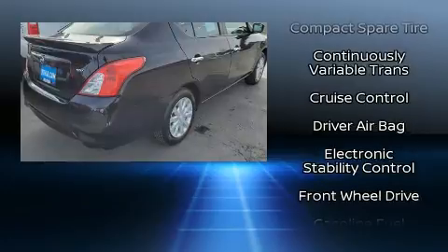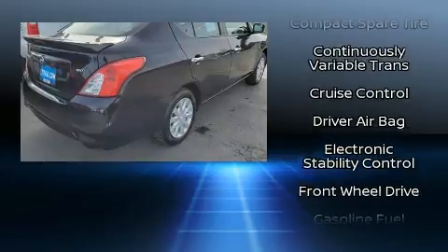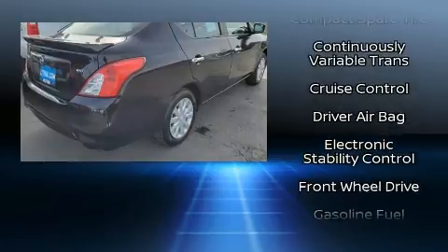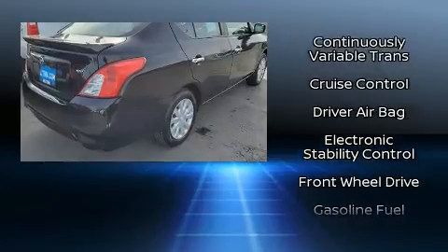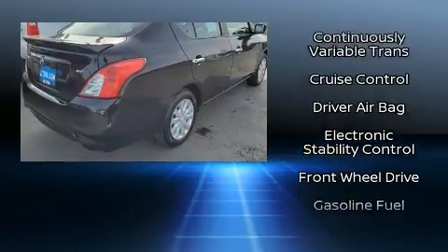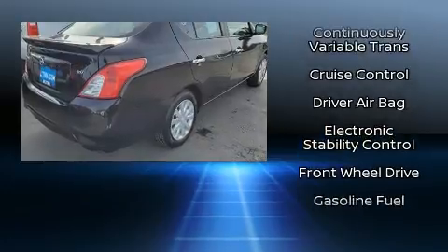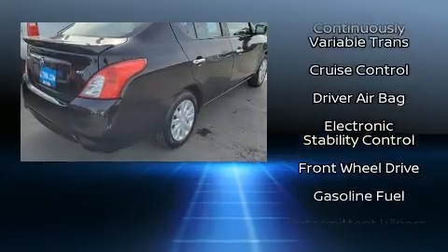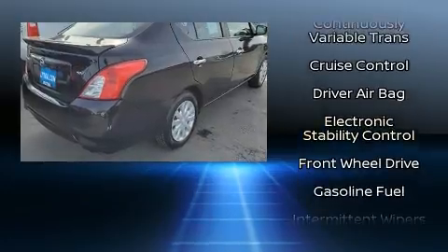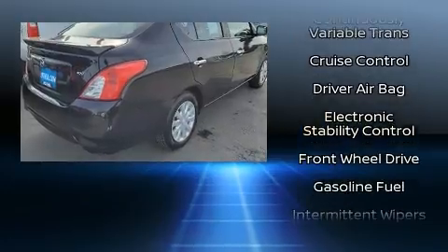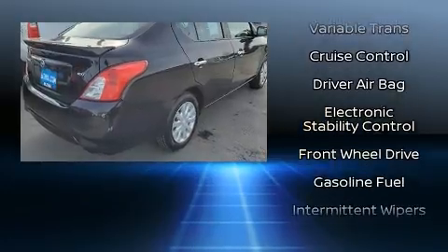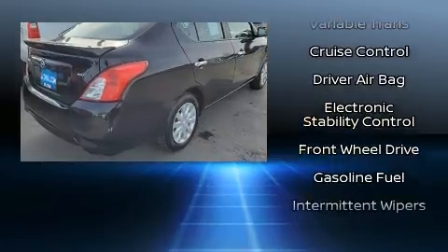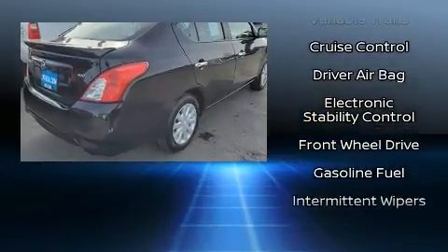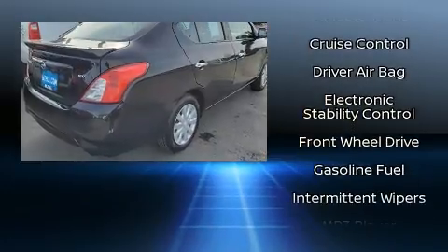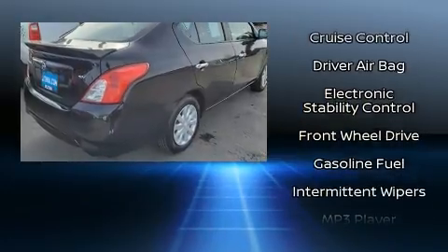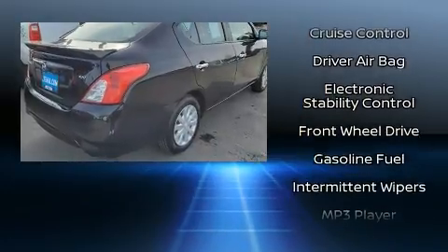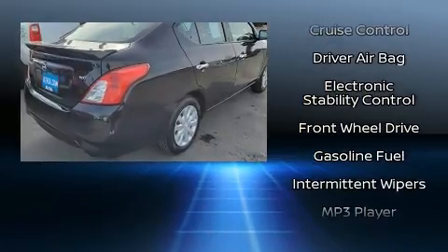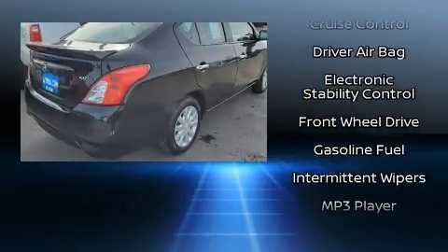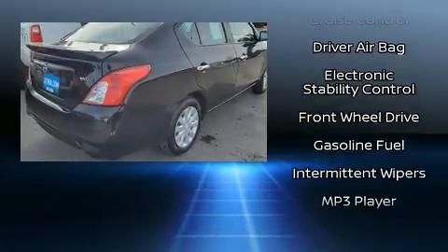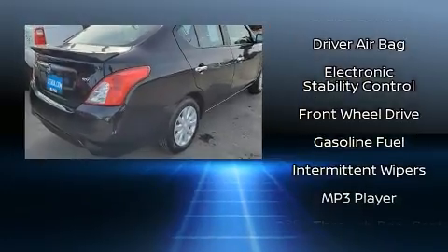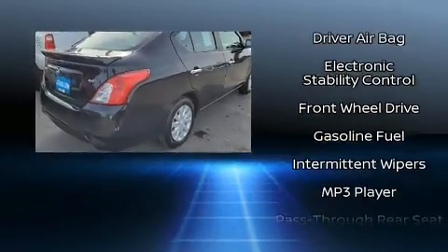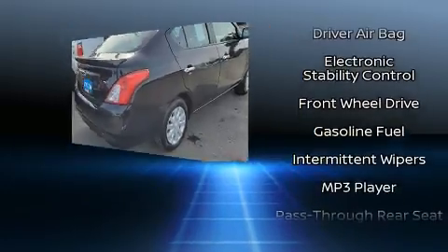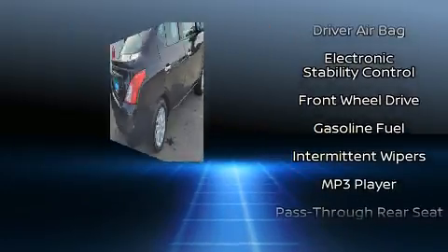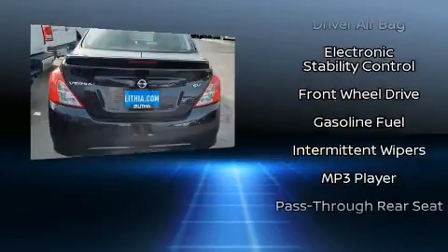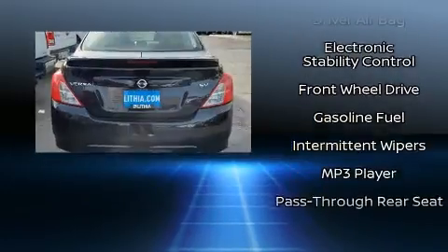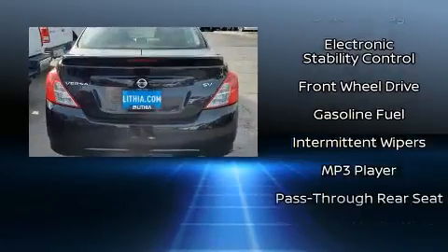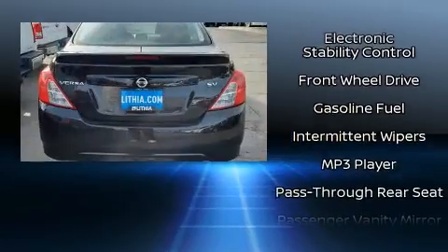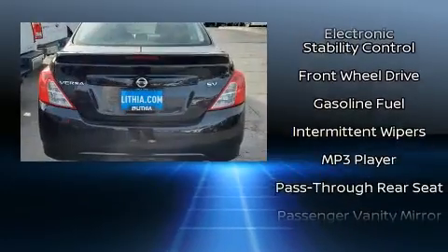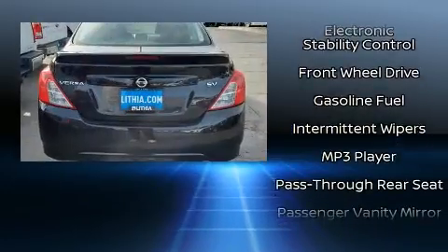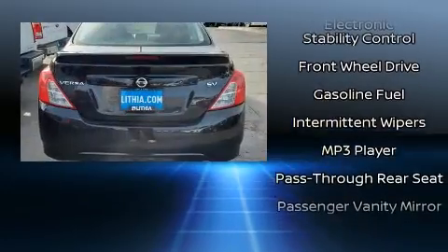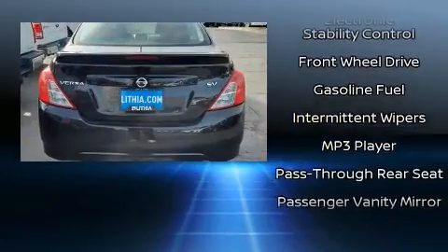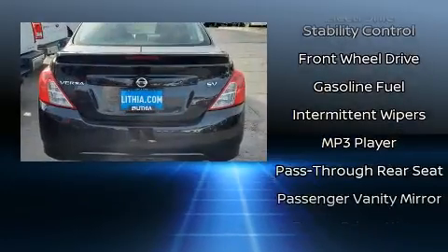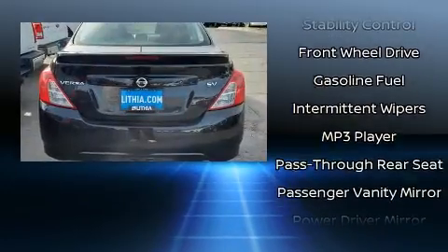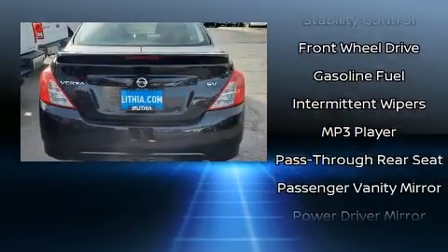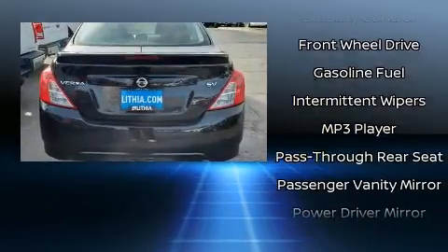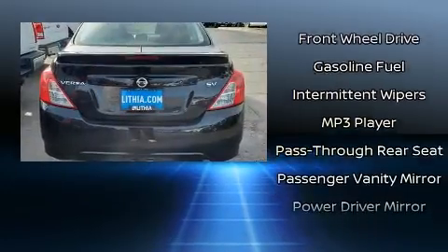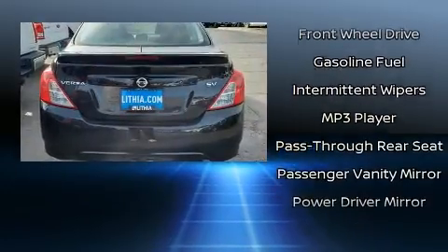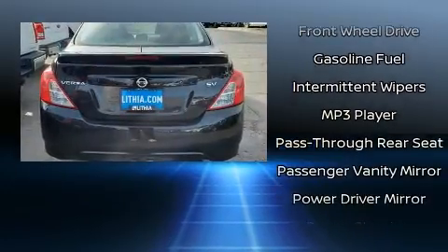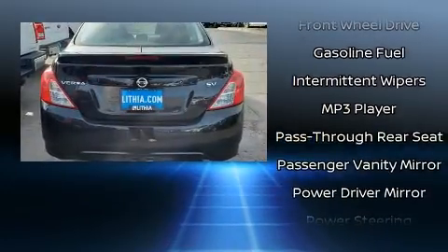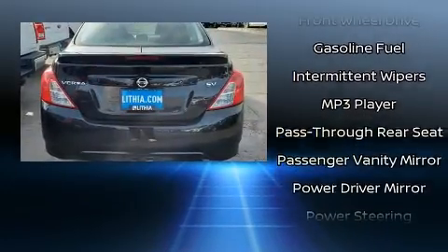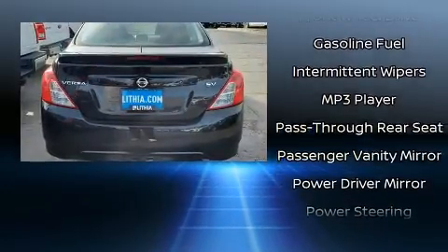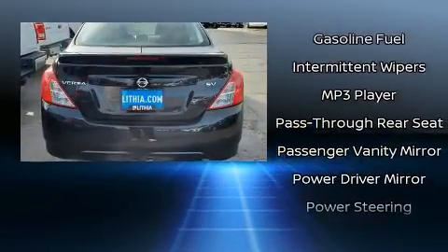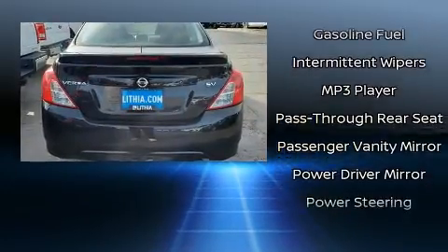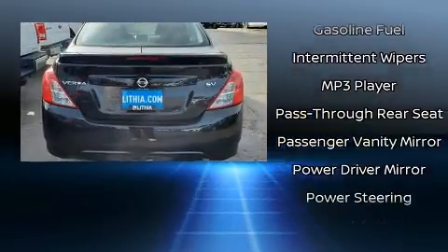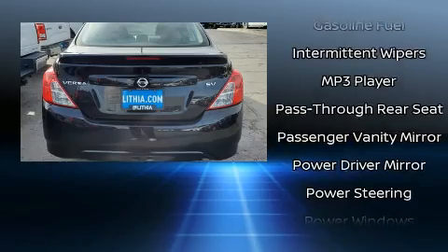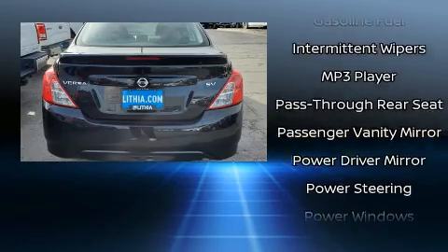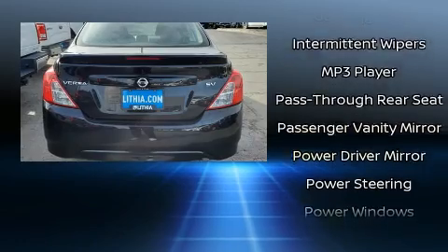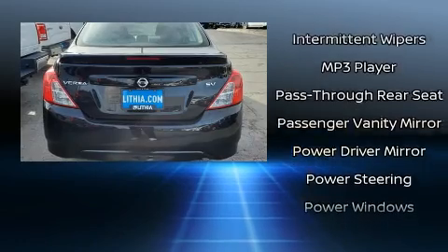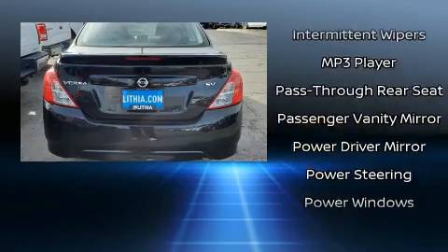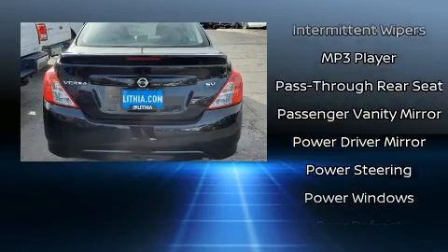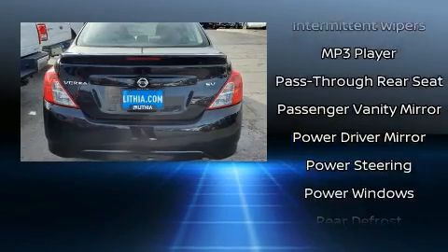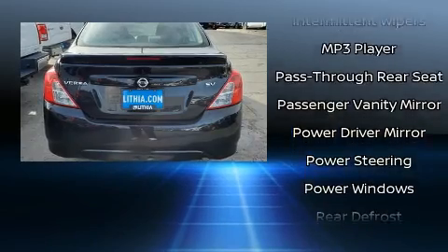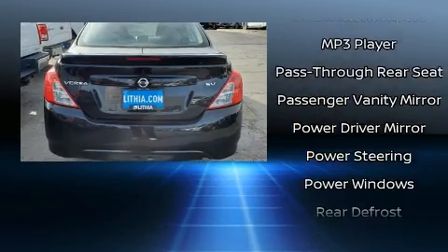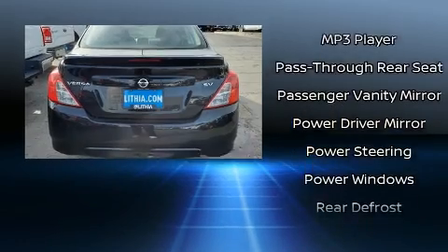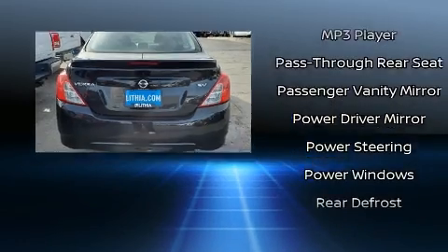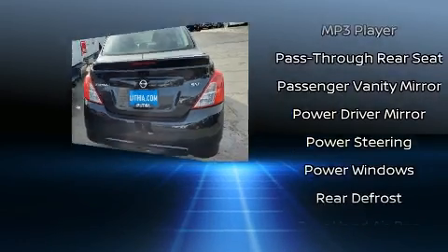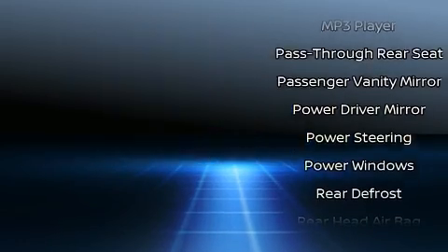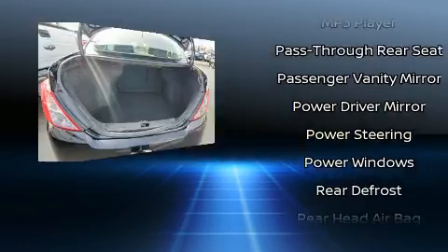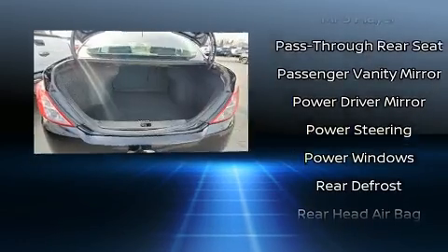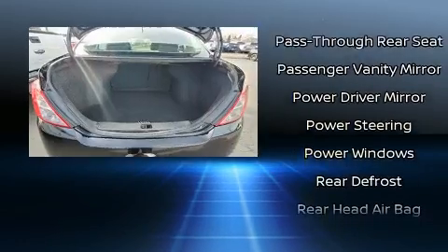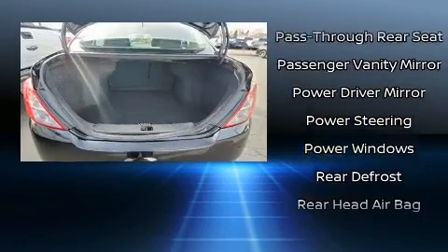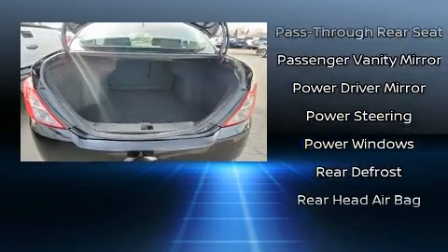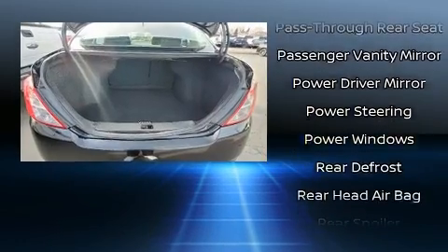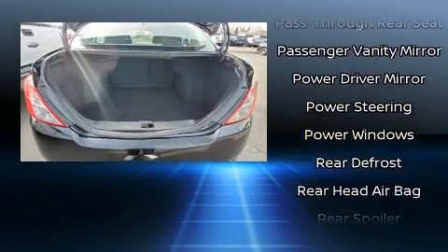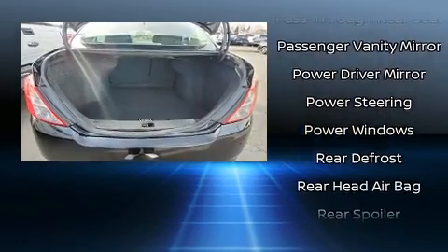Top features include a split folding rear seat, one-touch window functionality, variably intermittent wipers, and power windows.